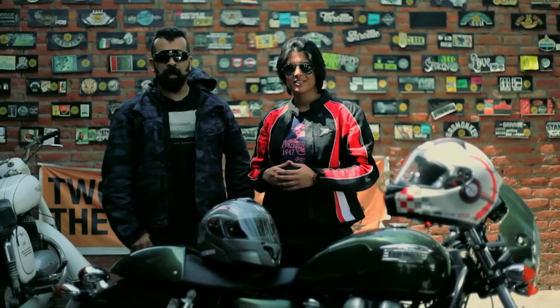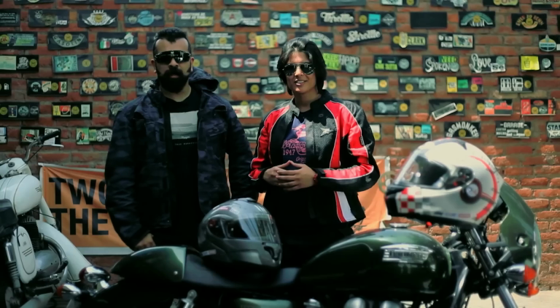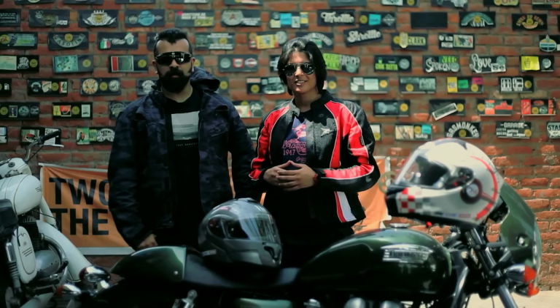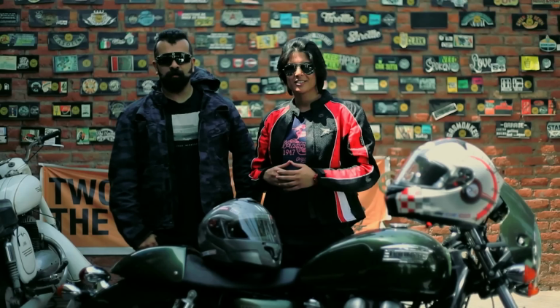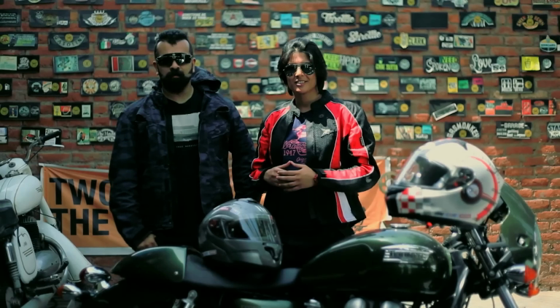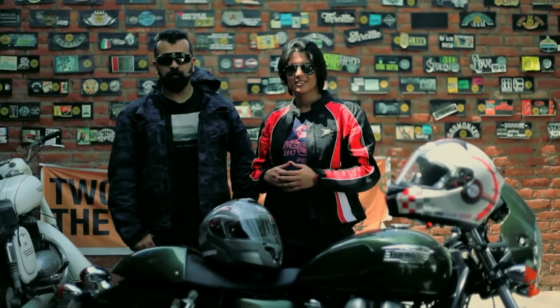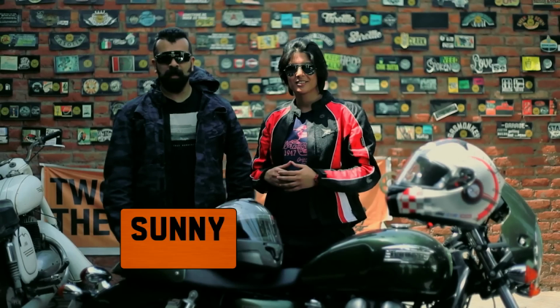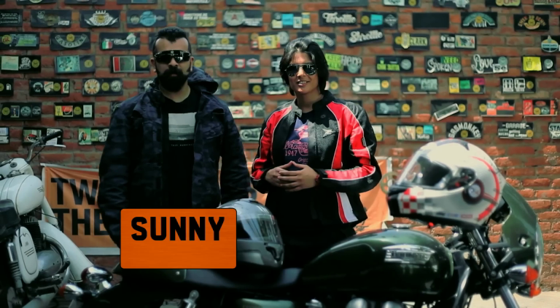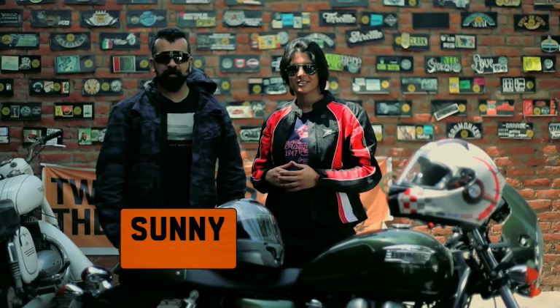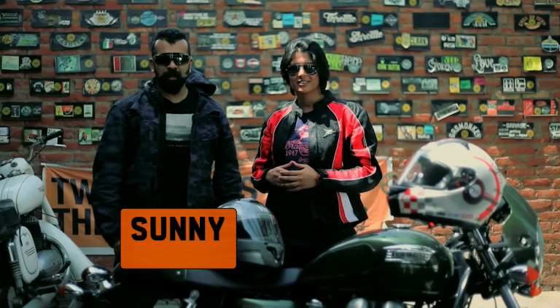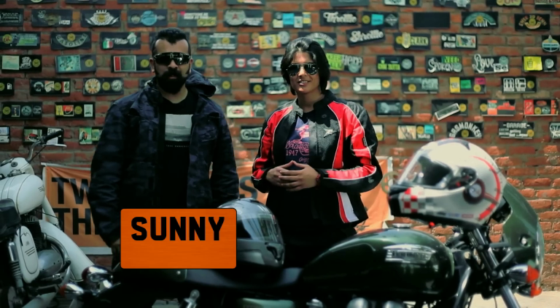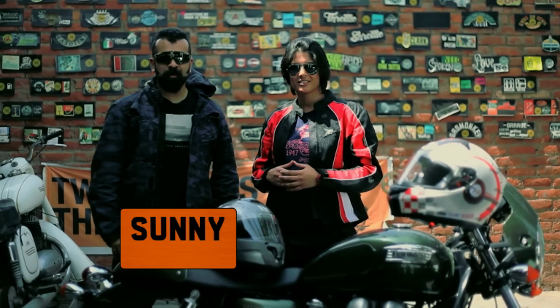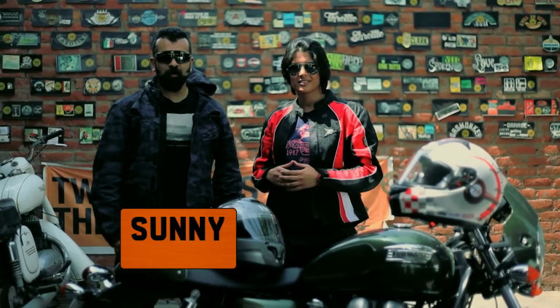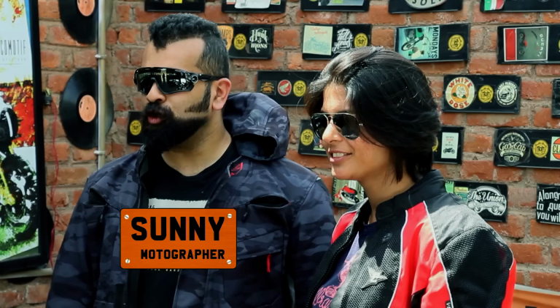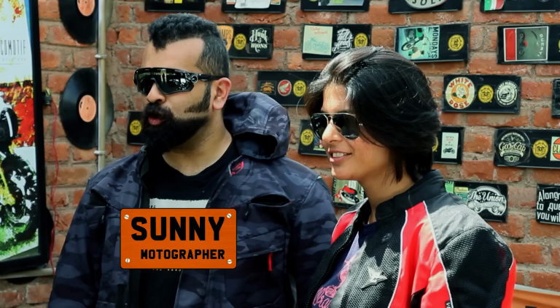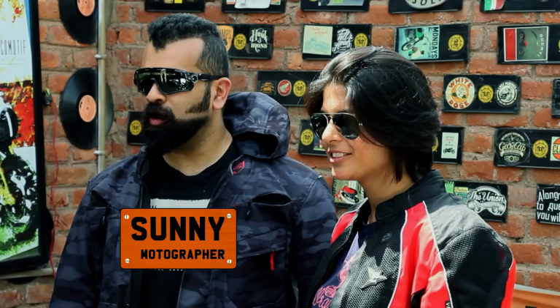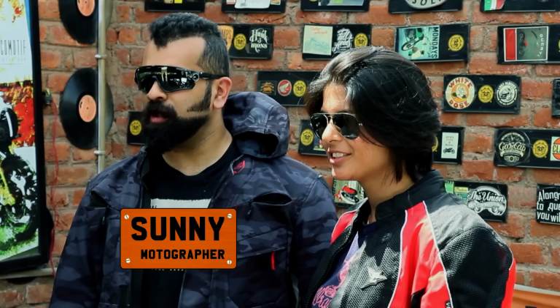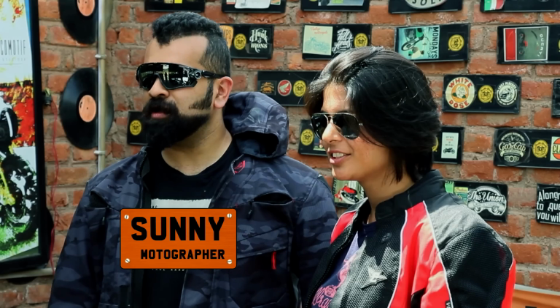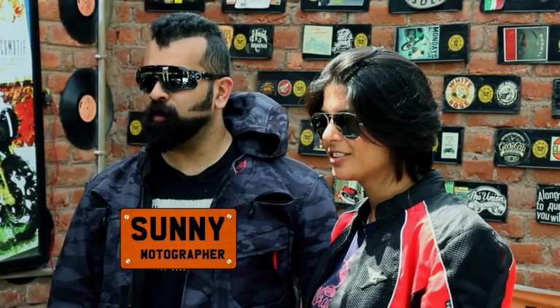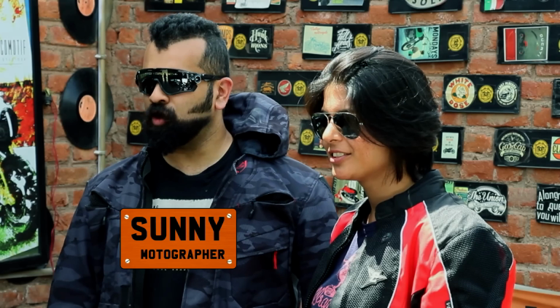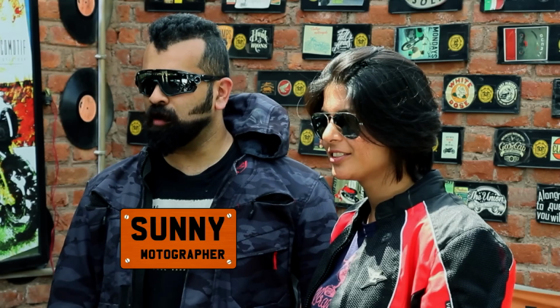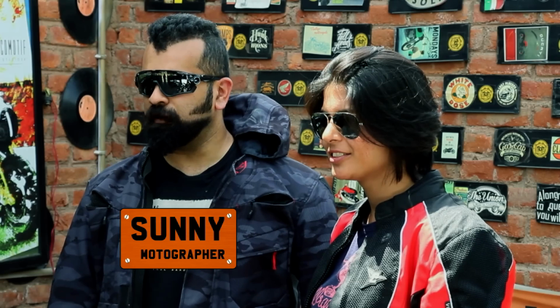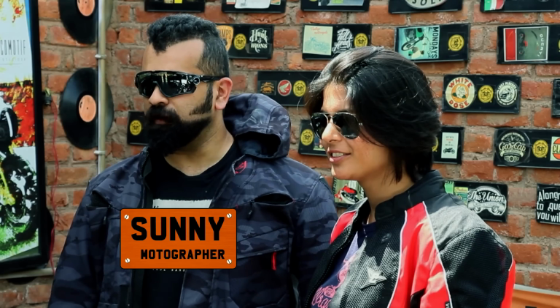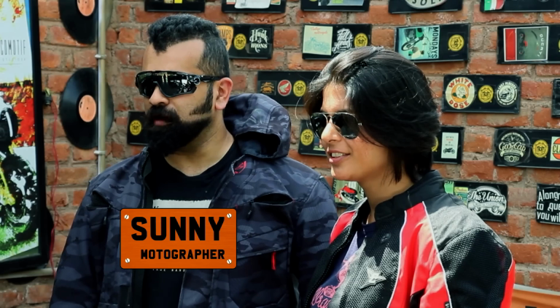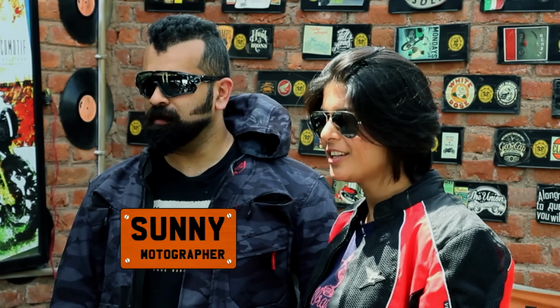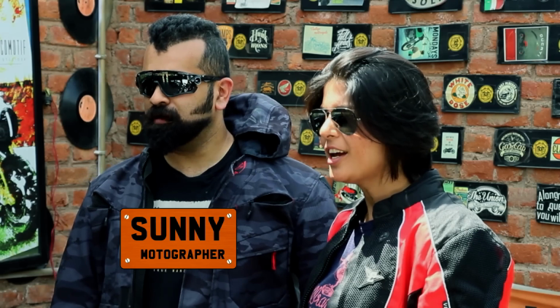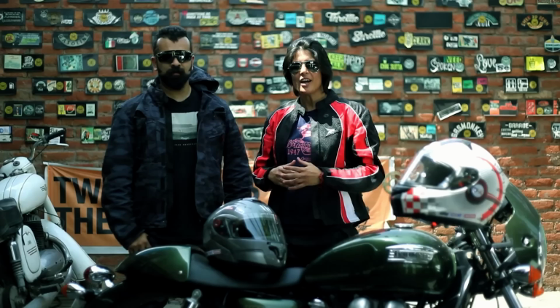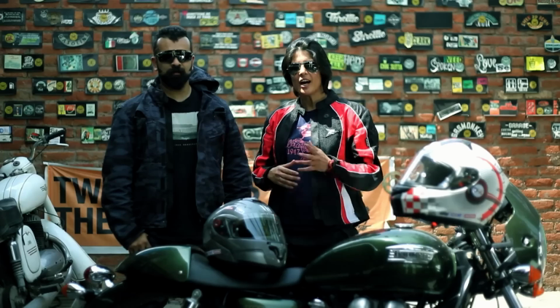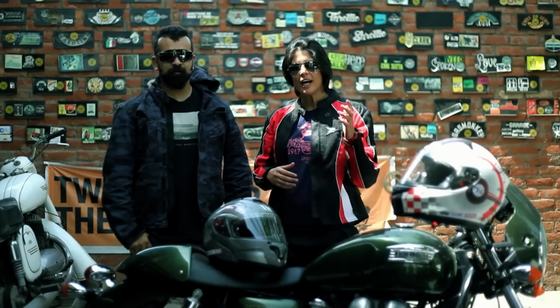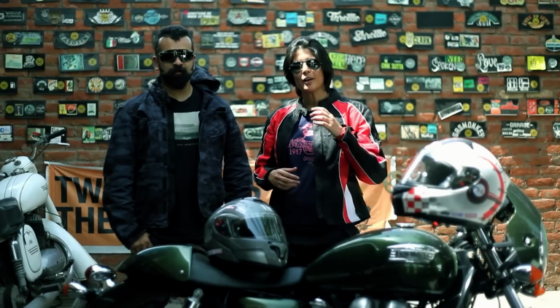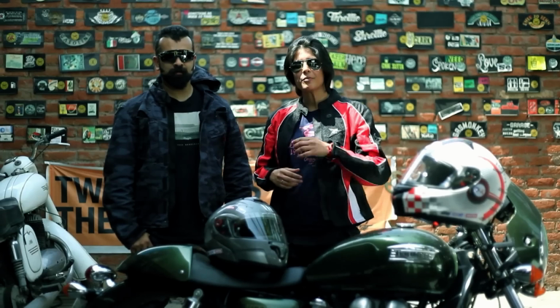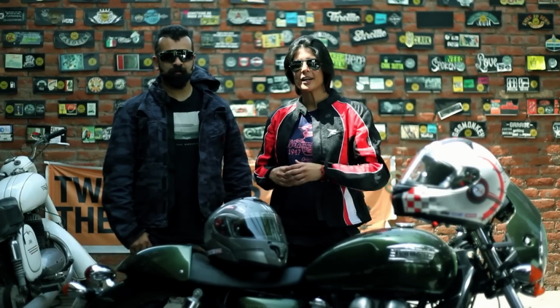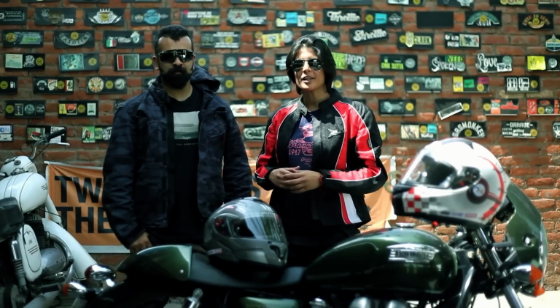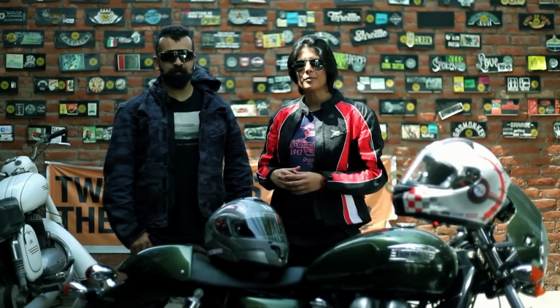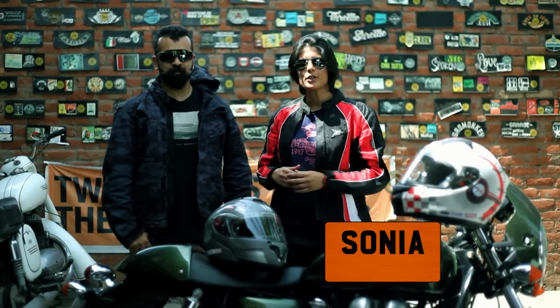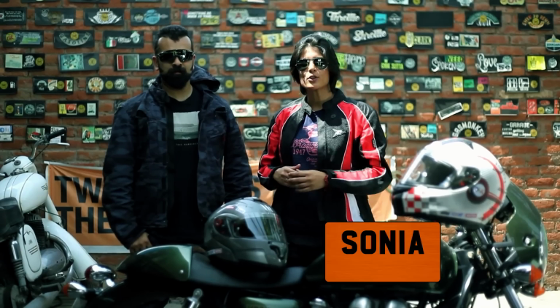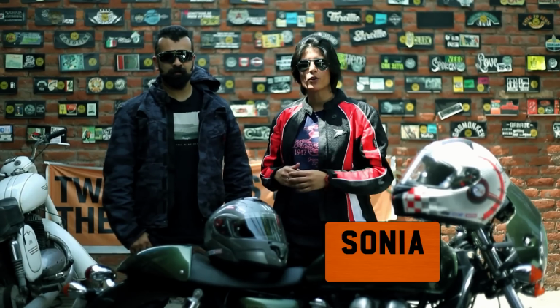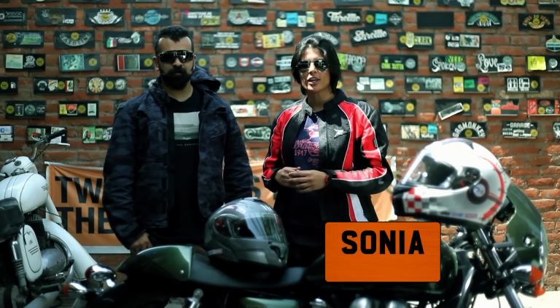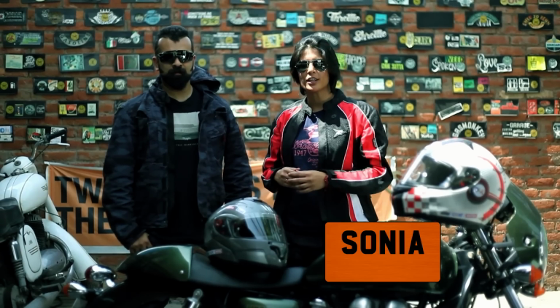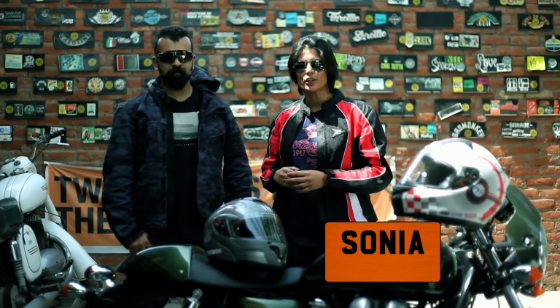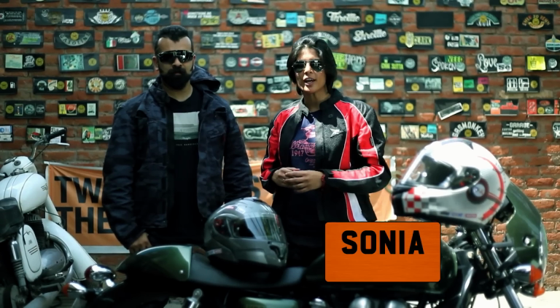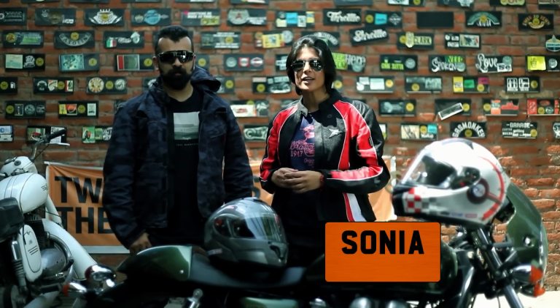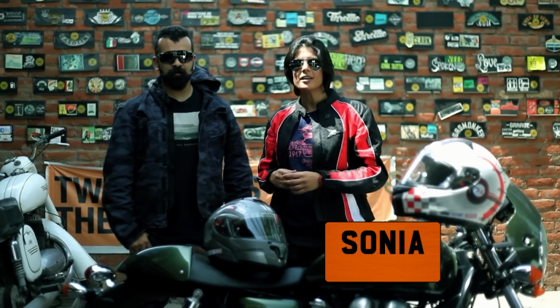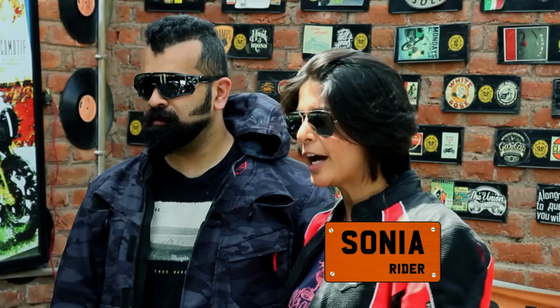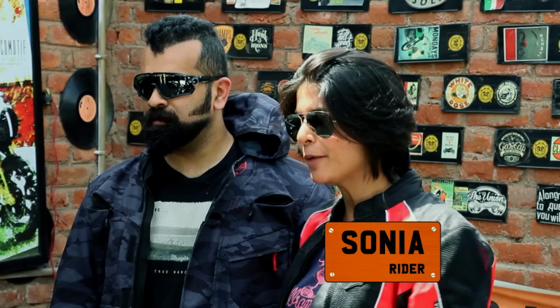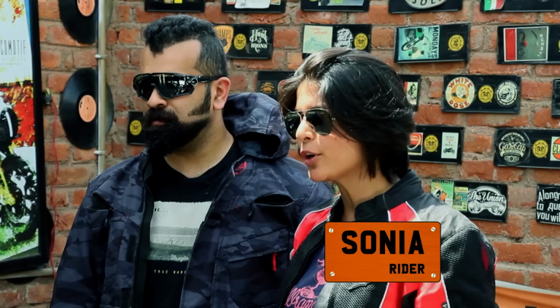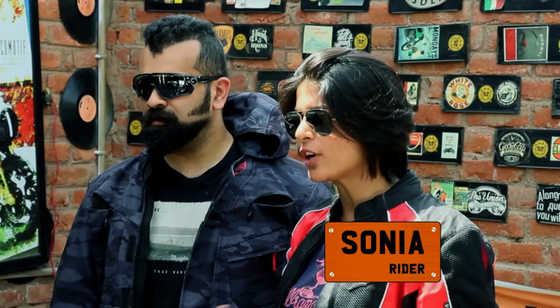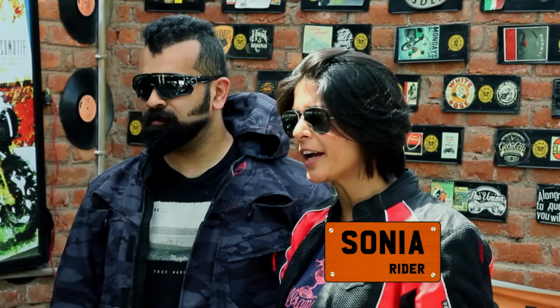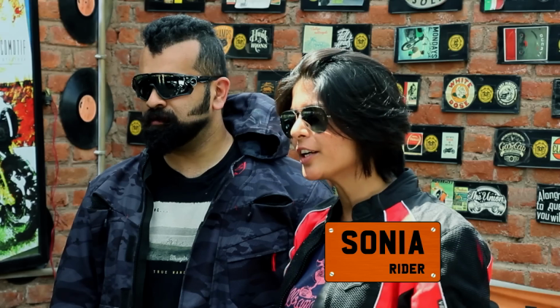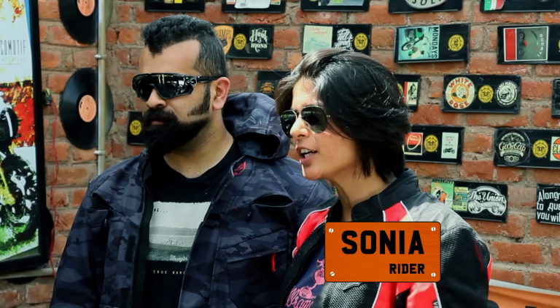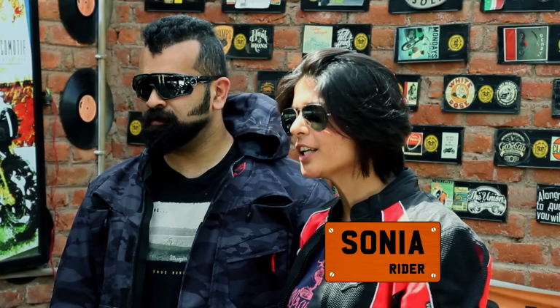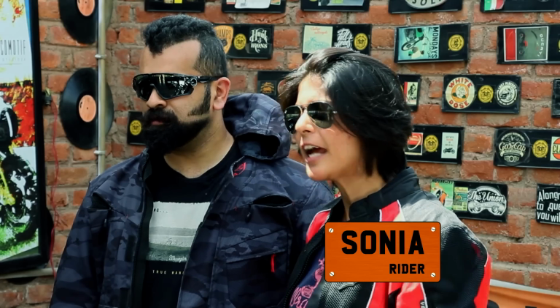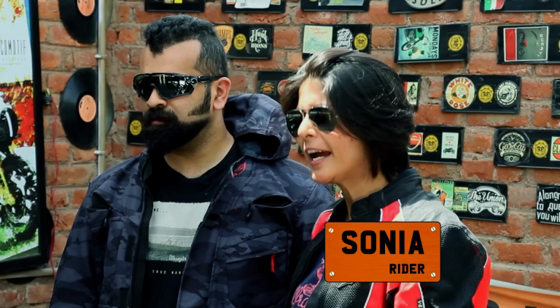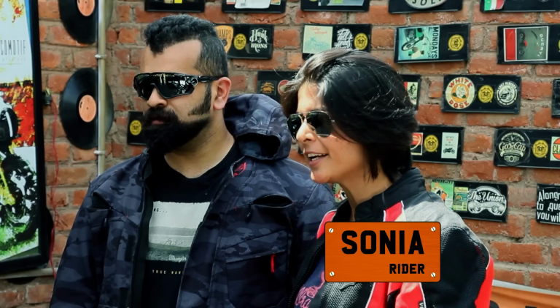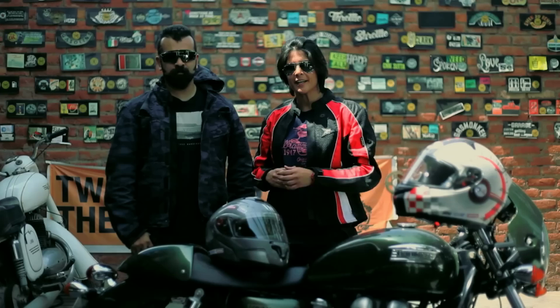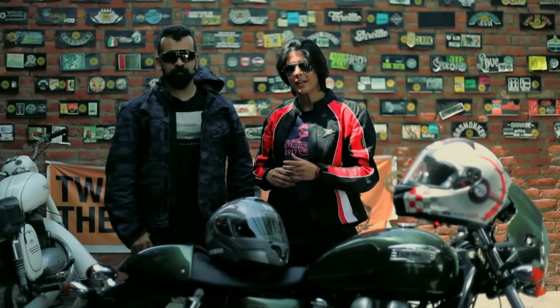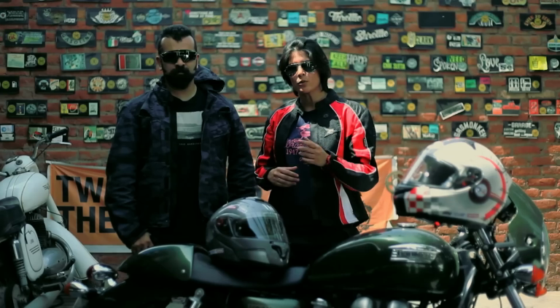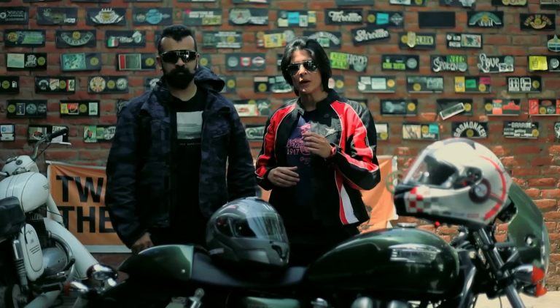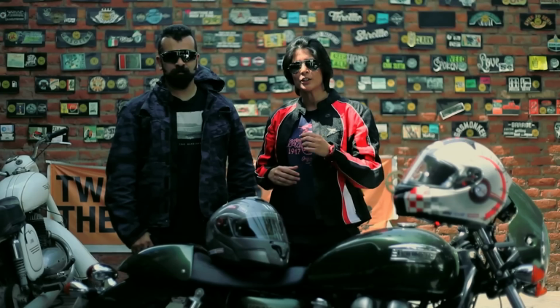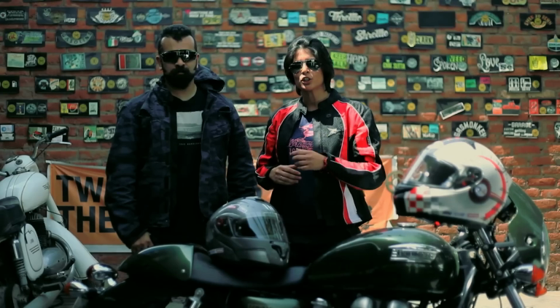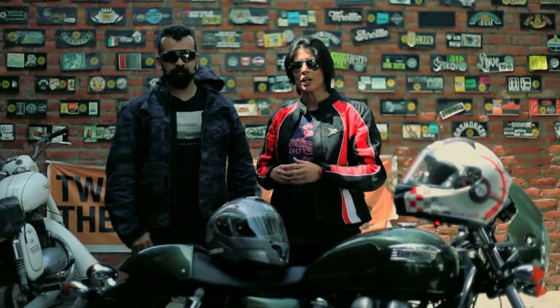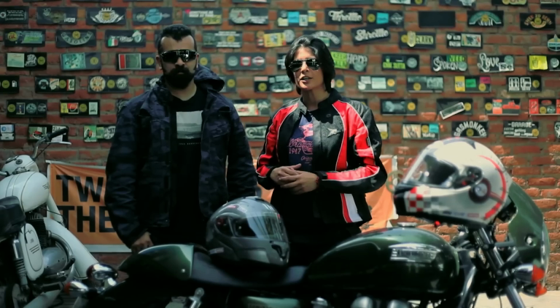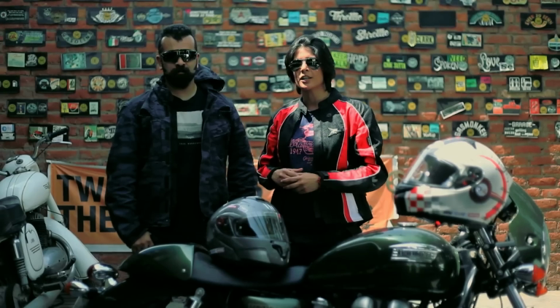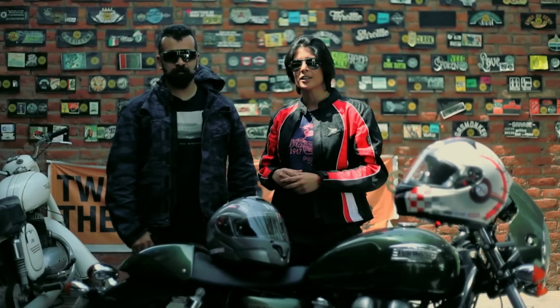Hi, my name is Sunny, also known as the motographer. Hi, my name is Sonia Jaint. I'm a rider and an adventure junkie.